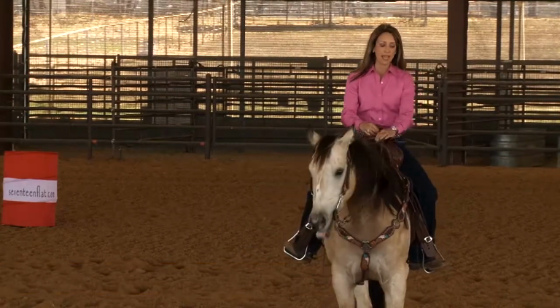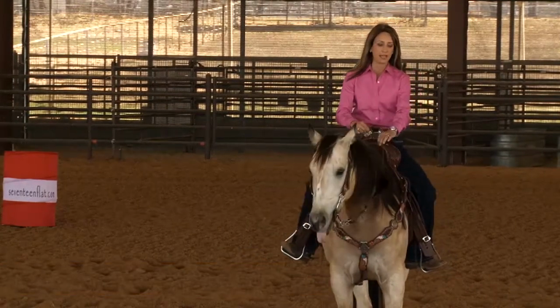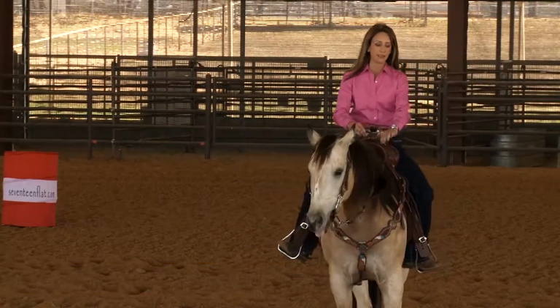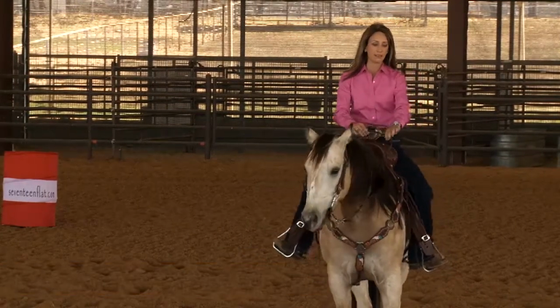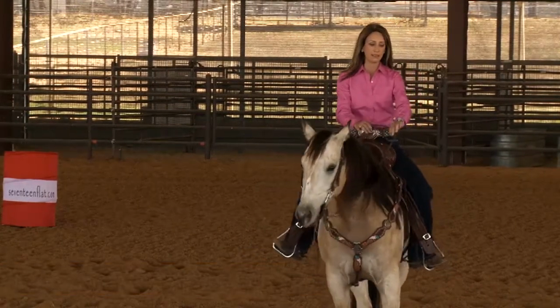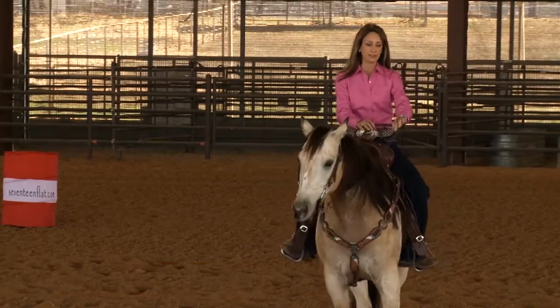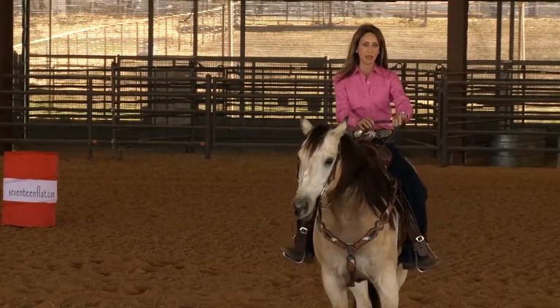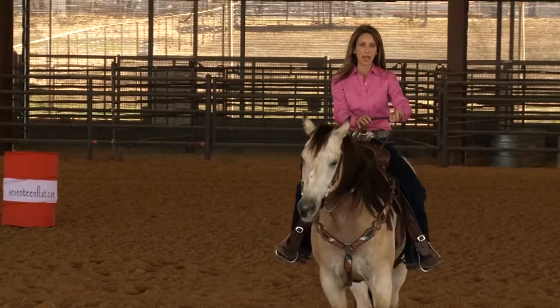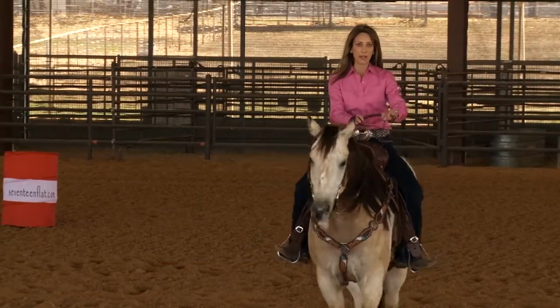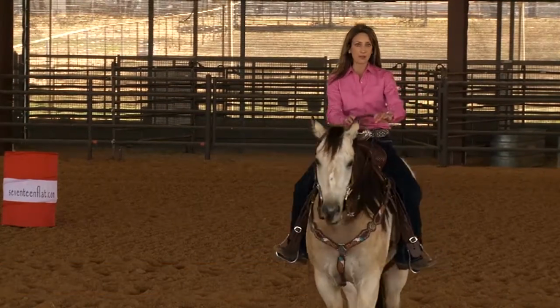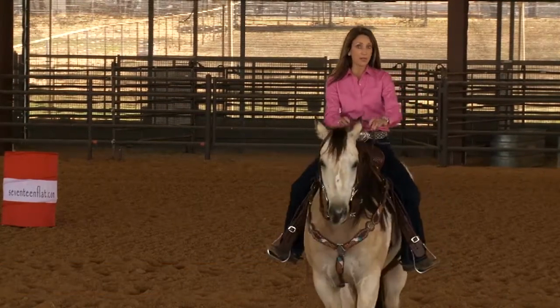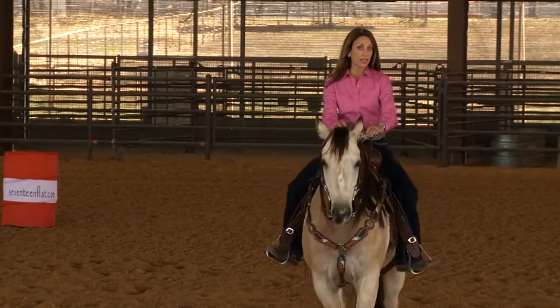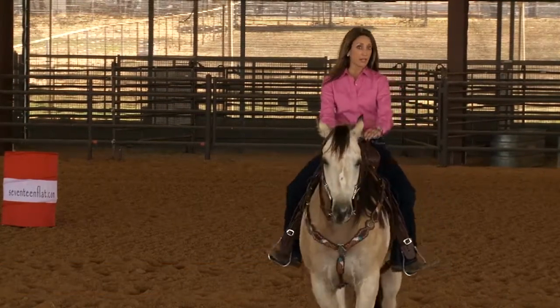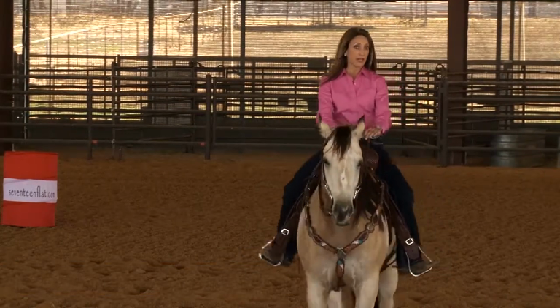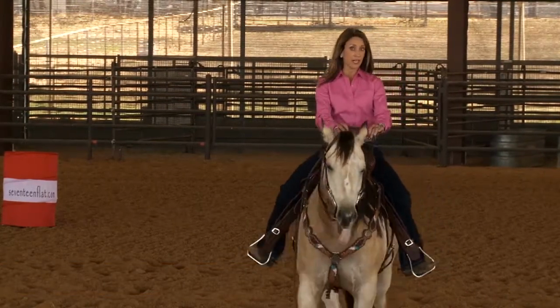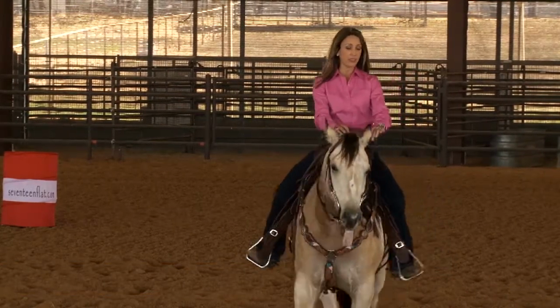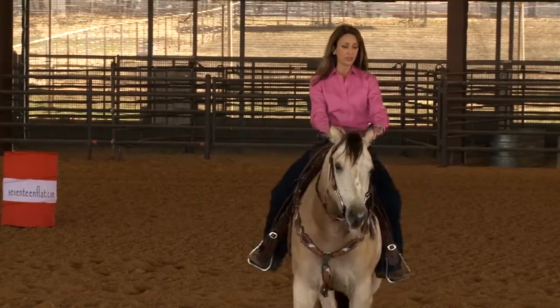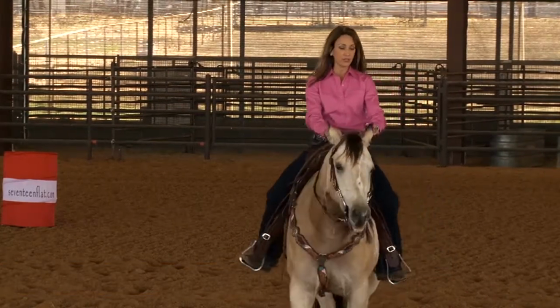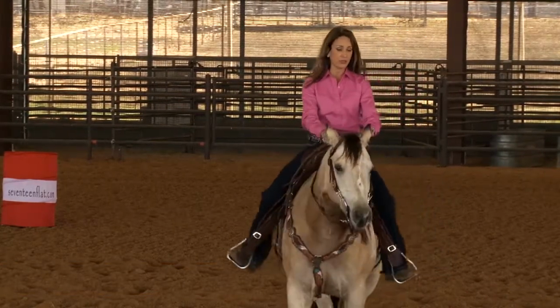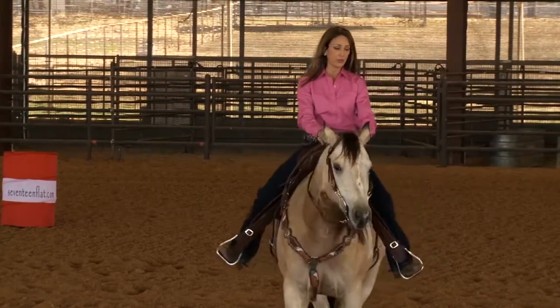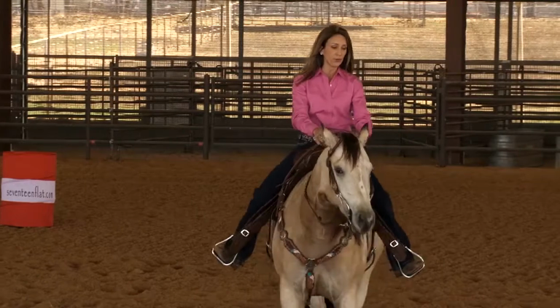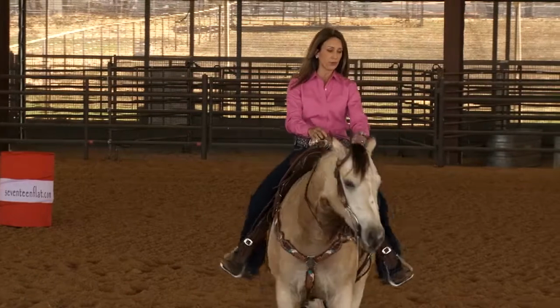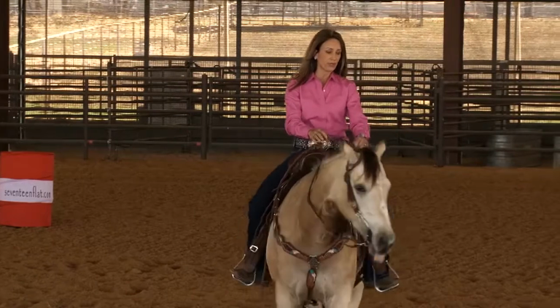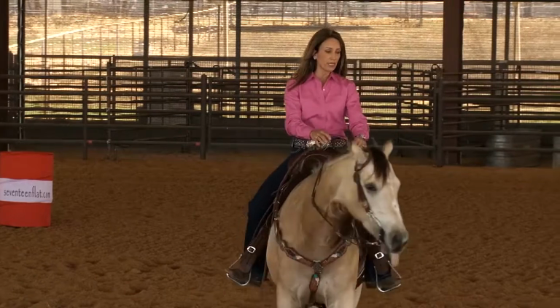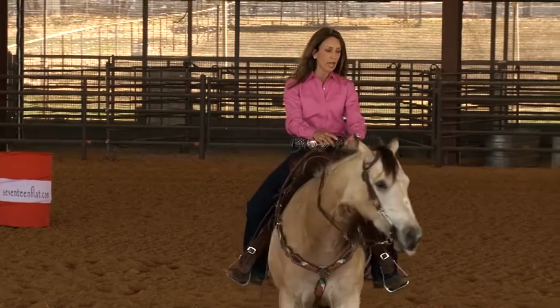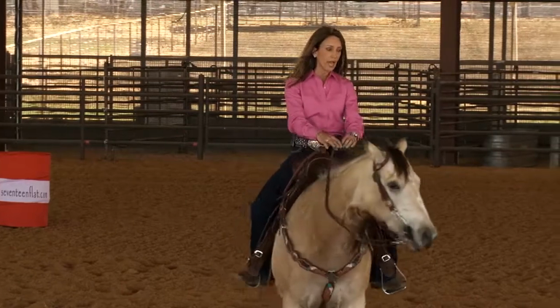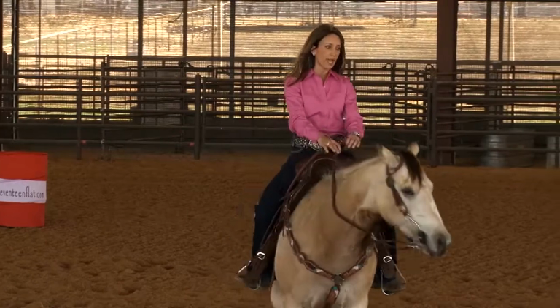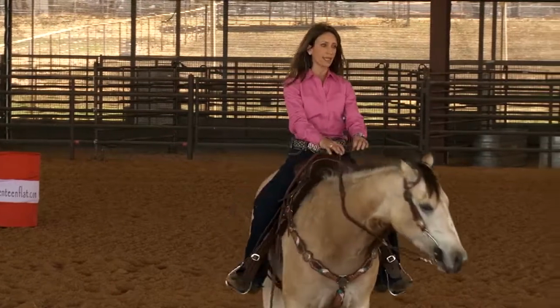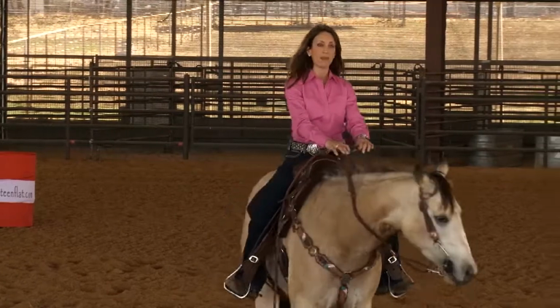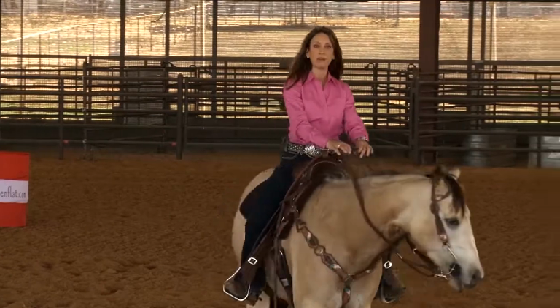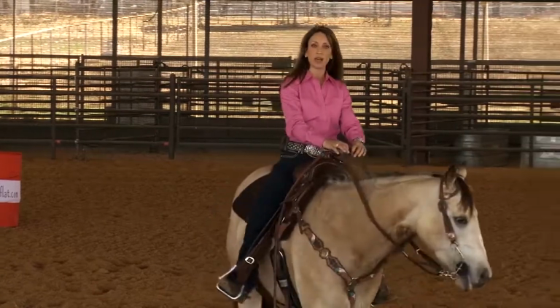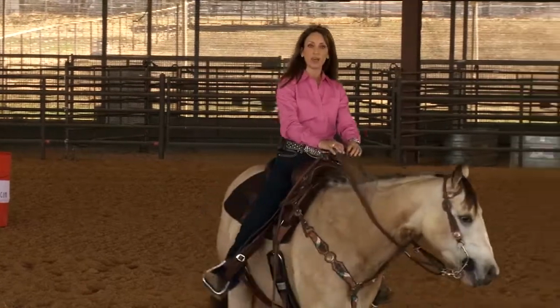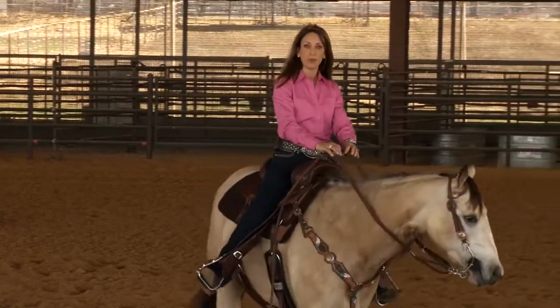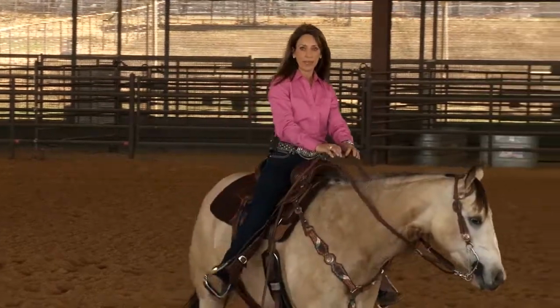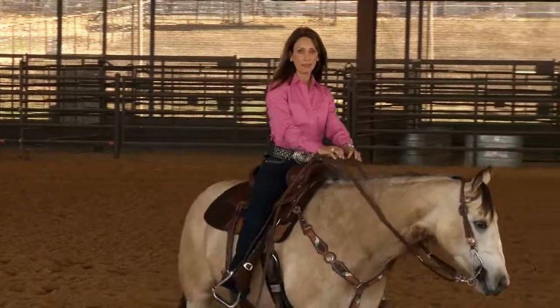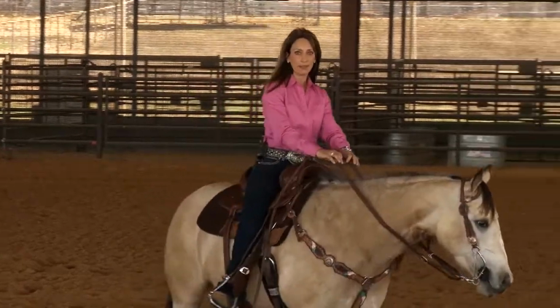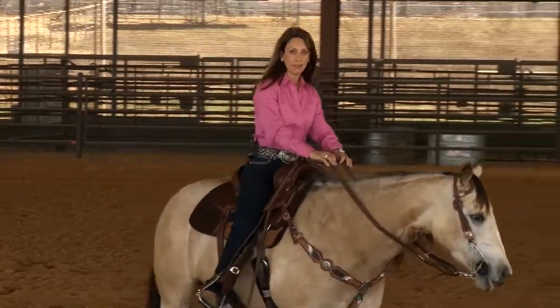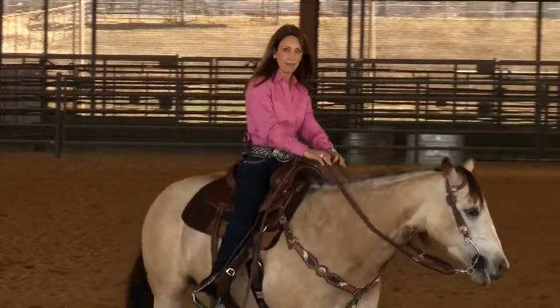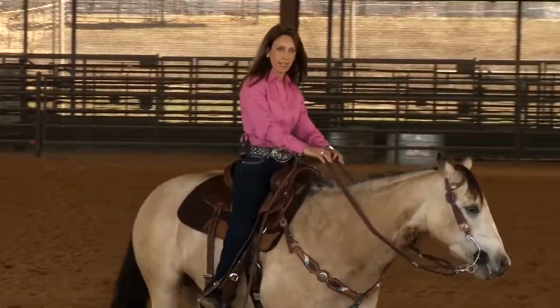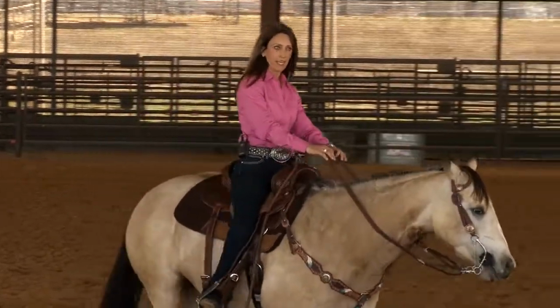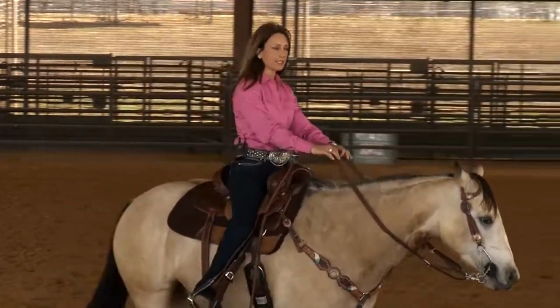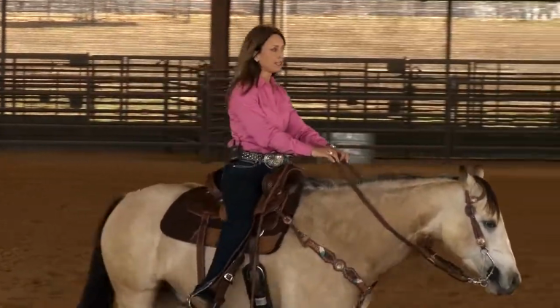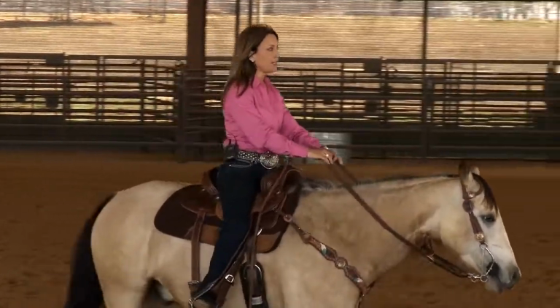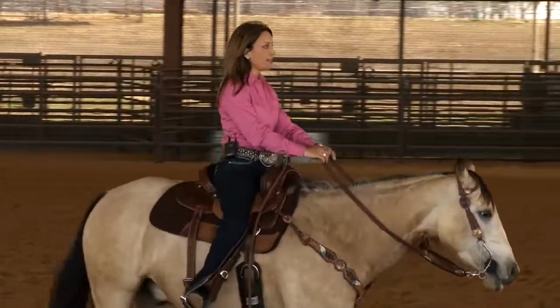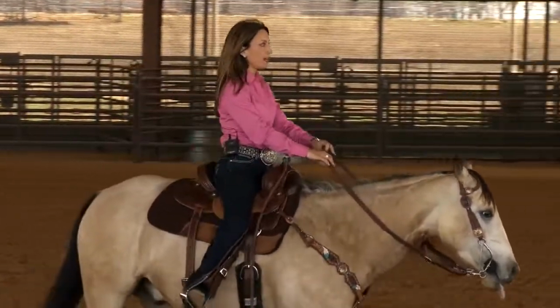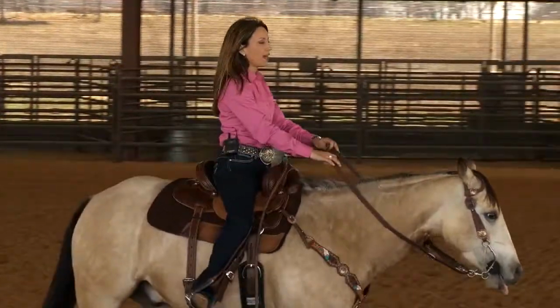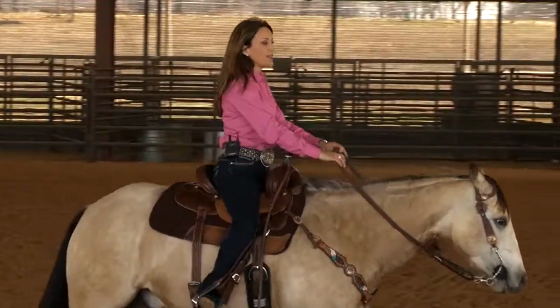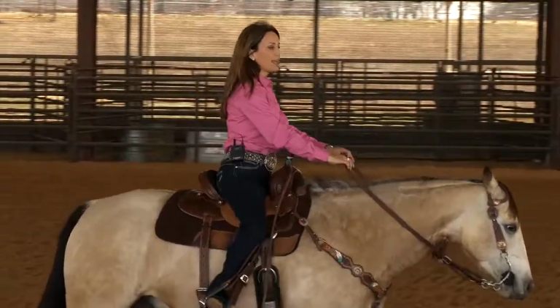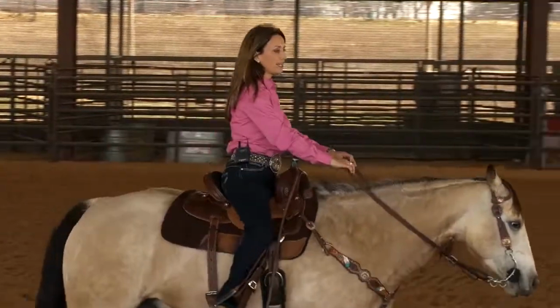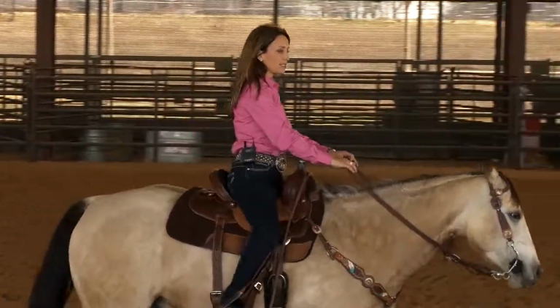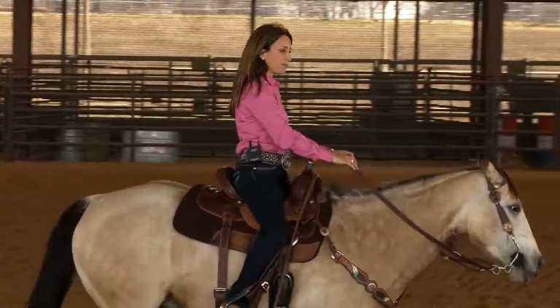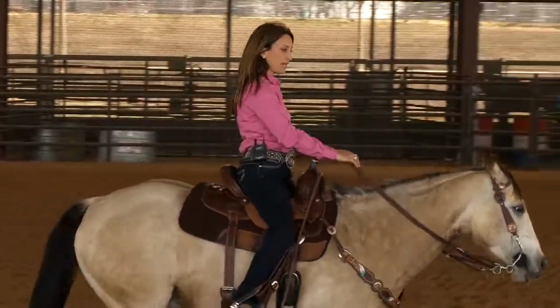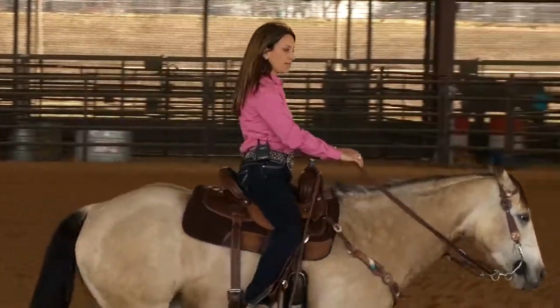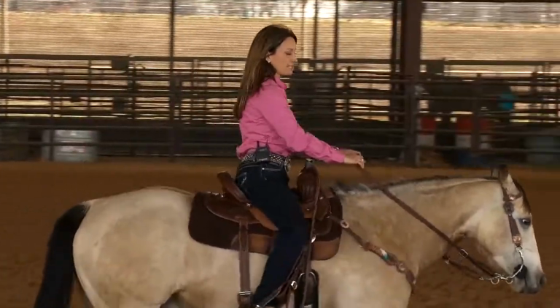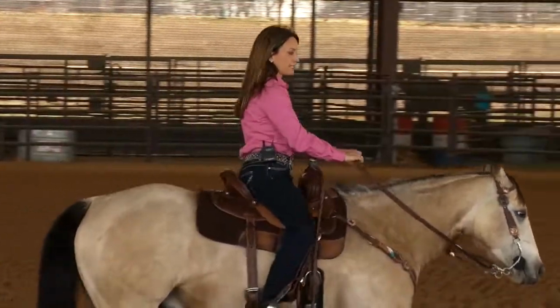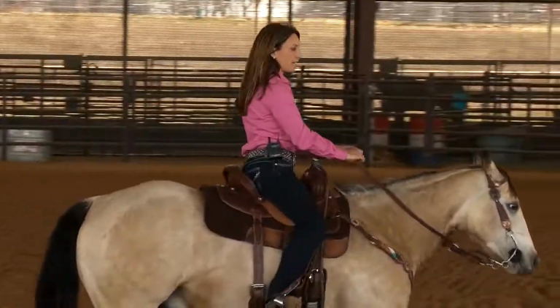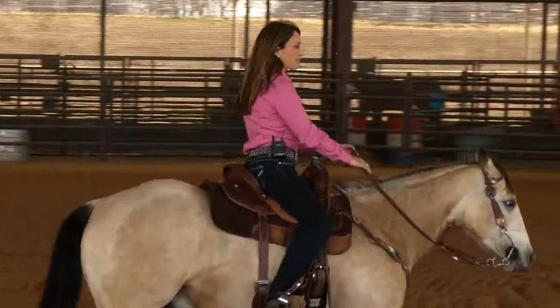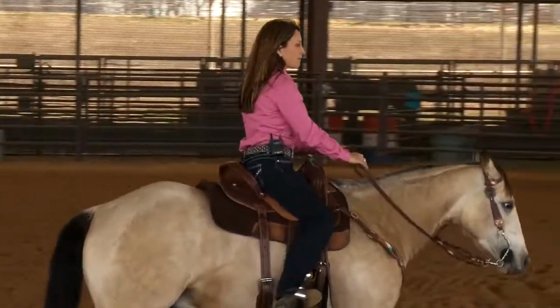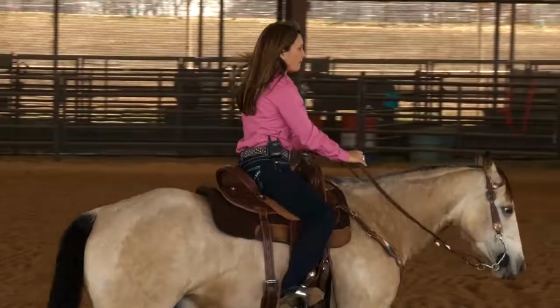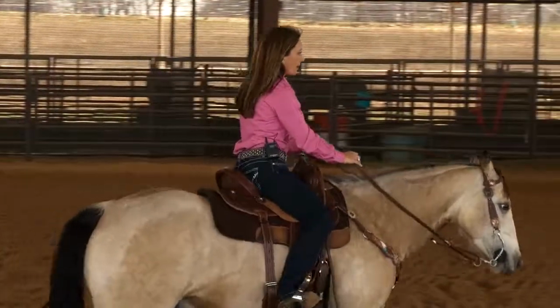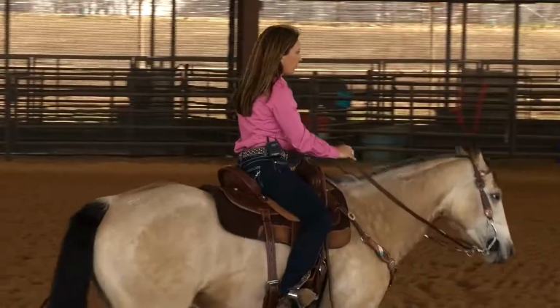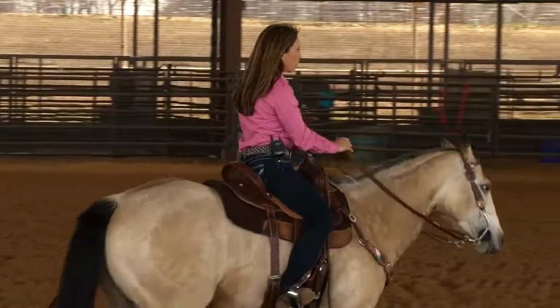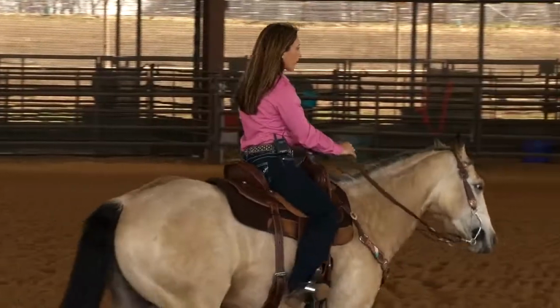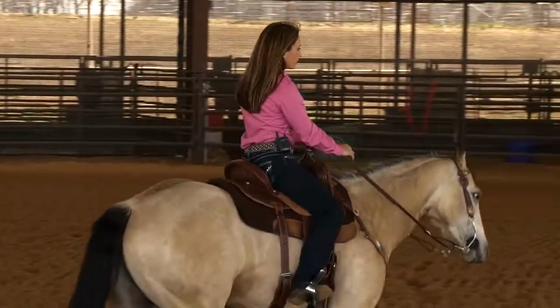I really like to keep a lot of weight in my feet. I like to be in the center of my horse.